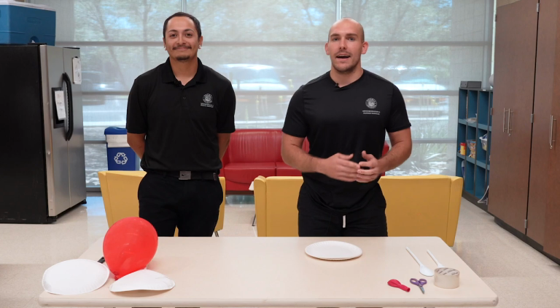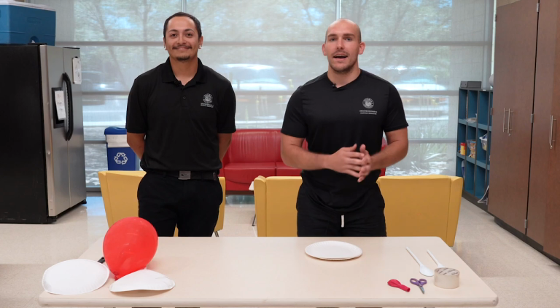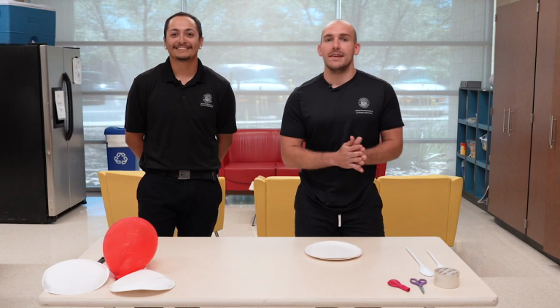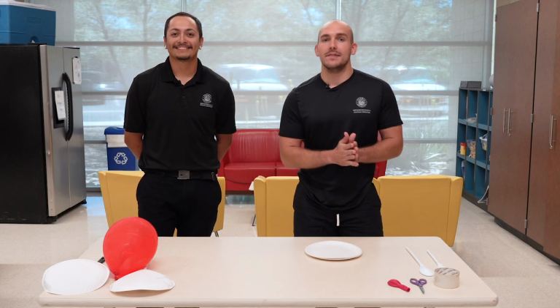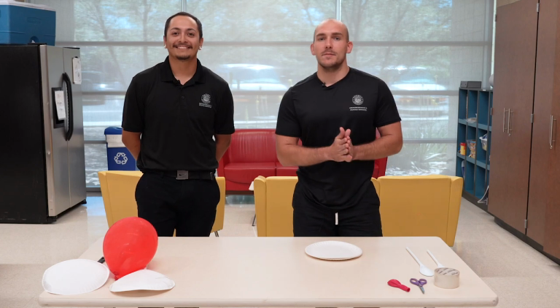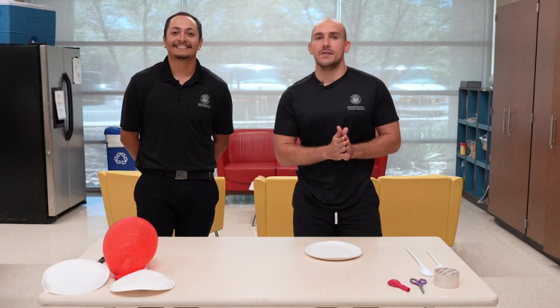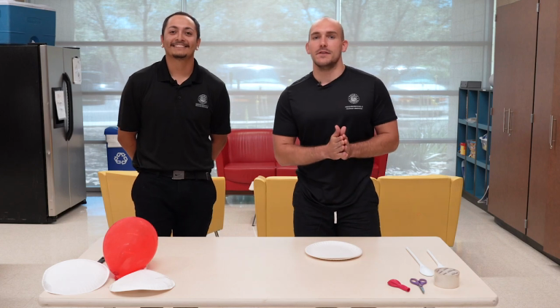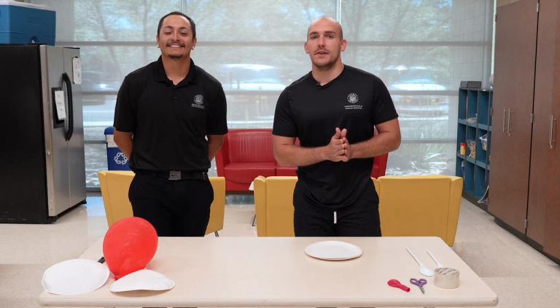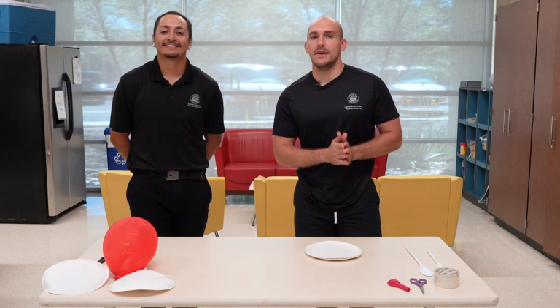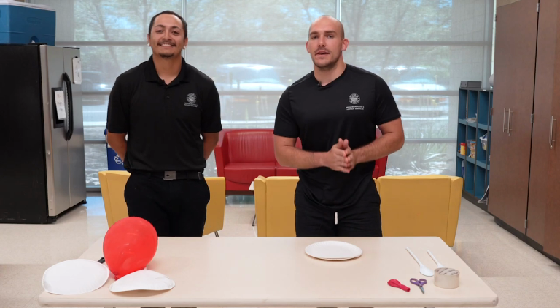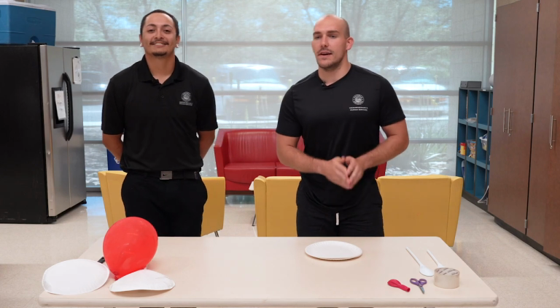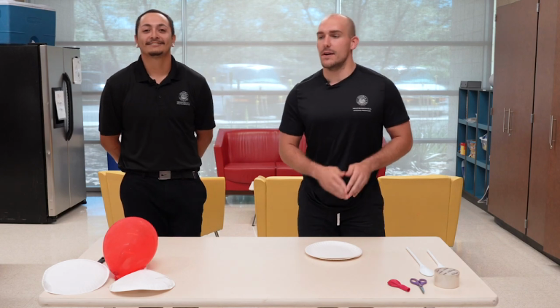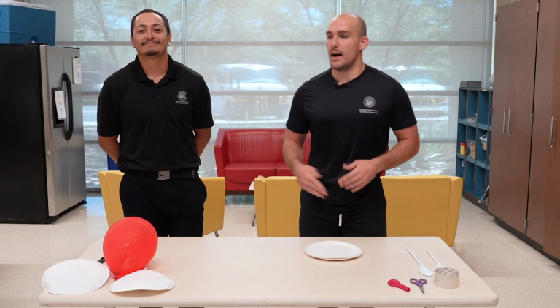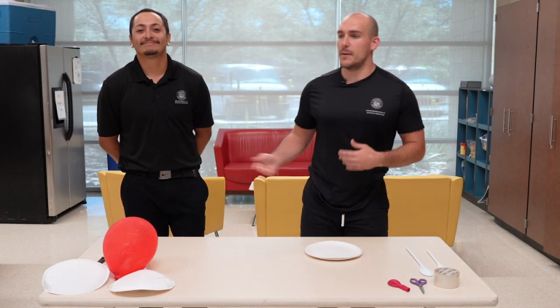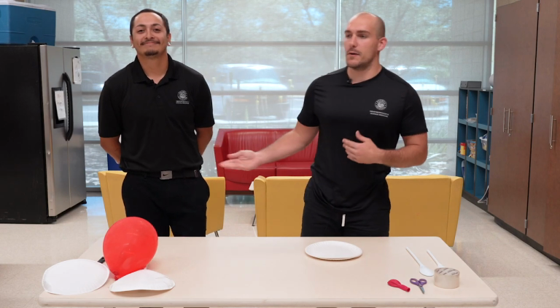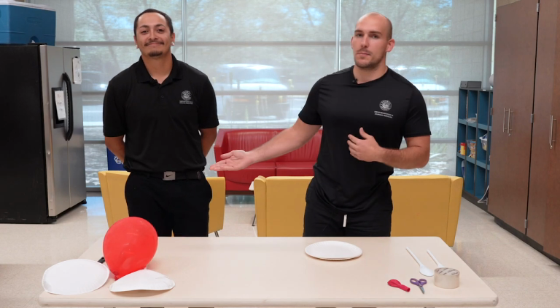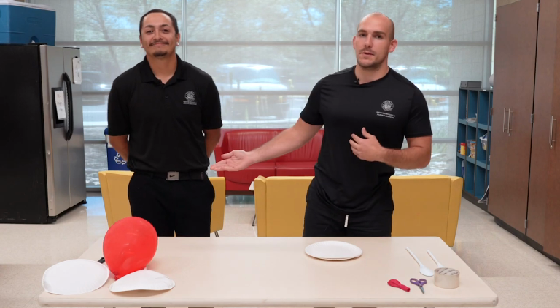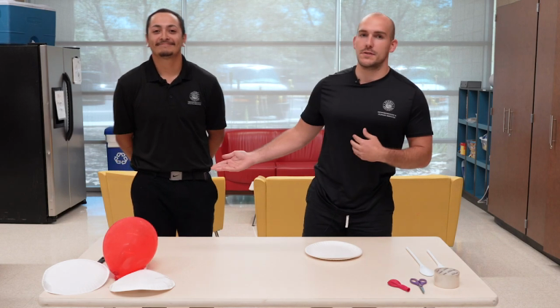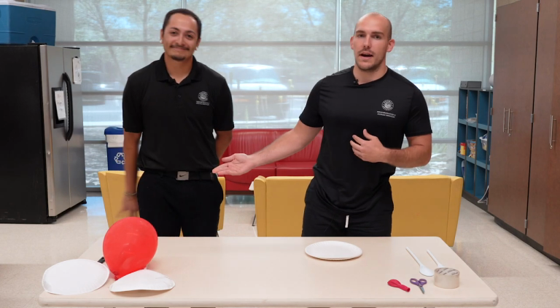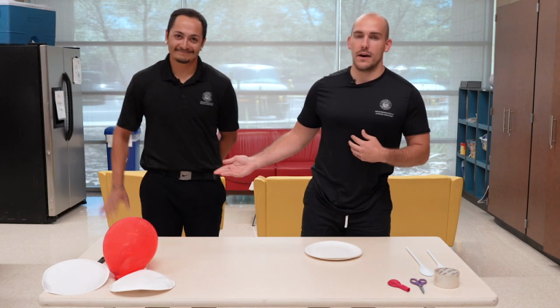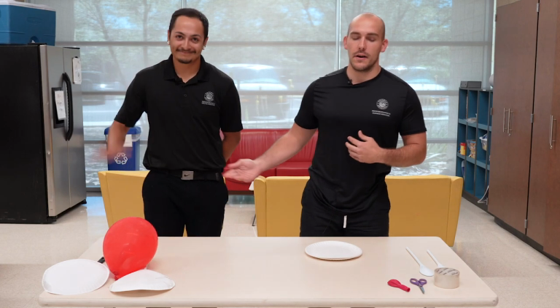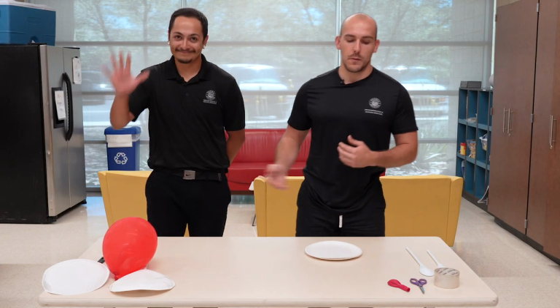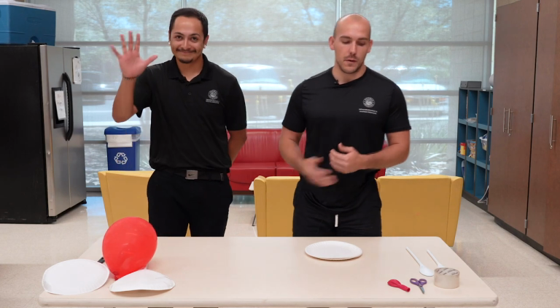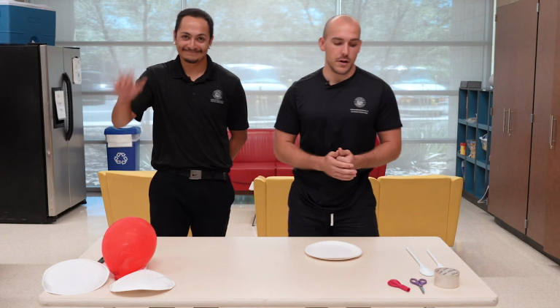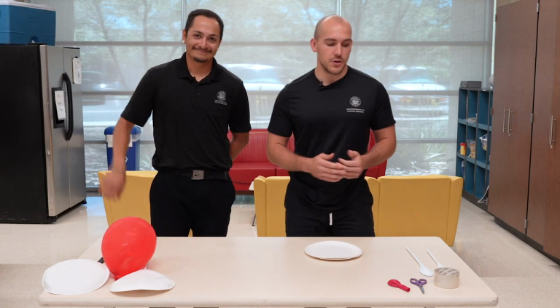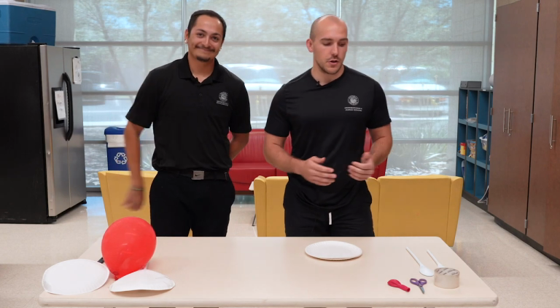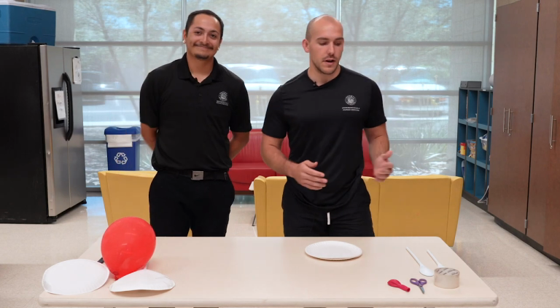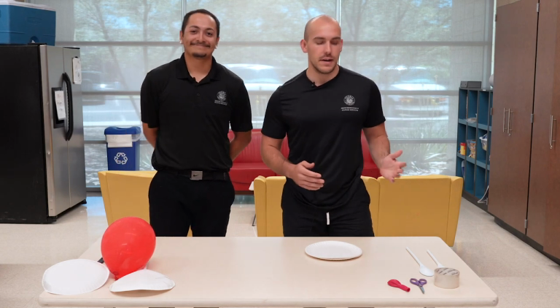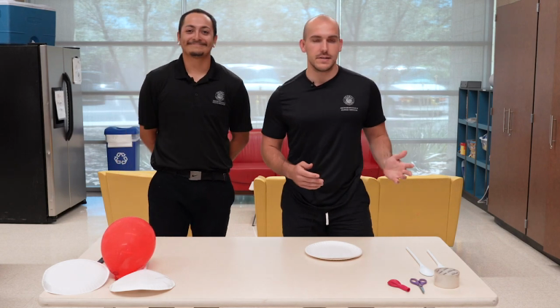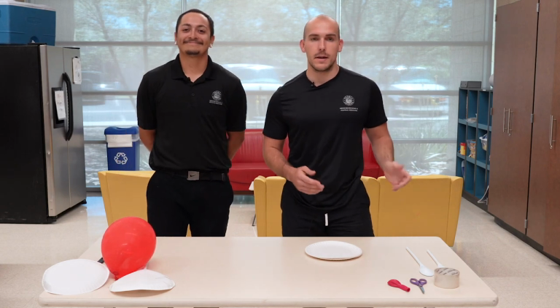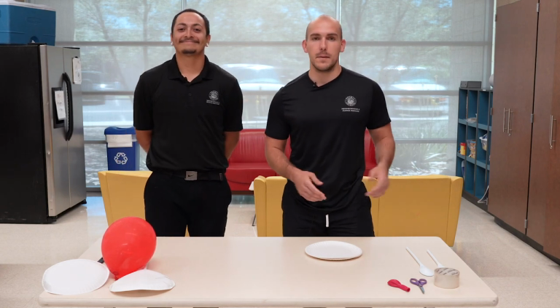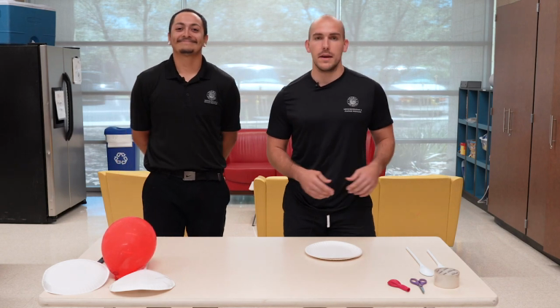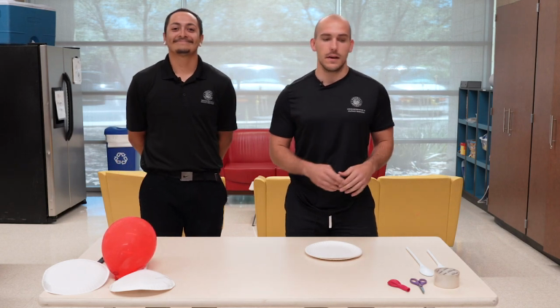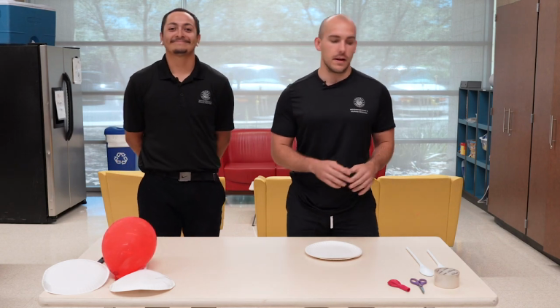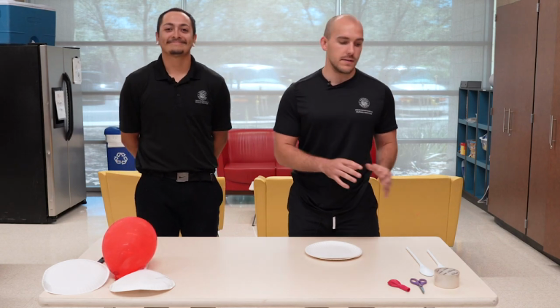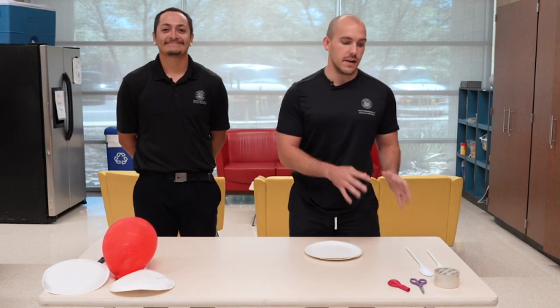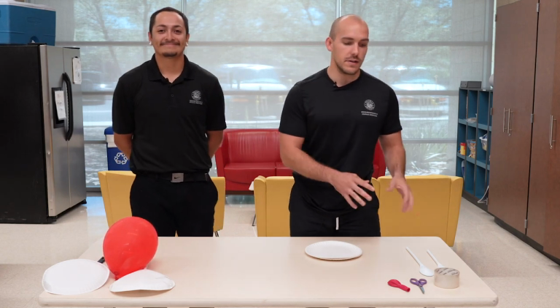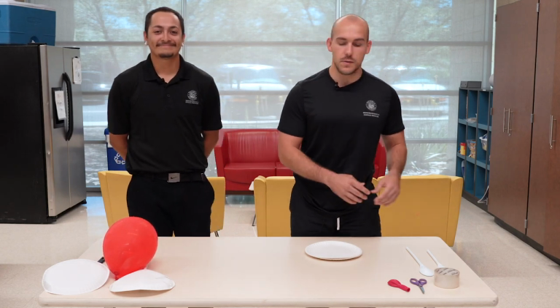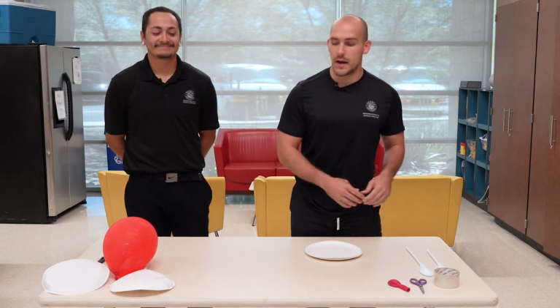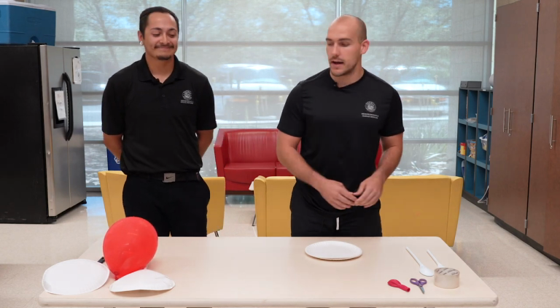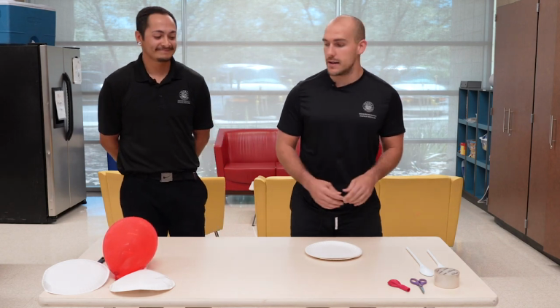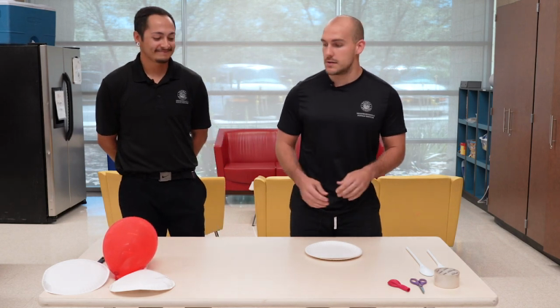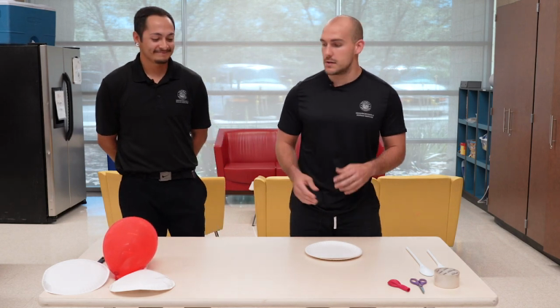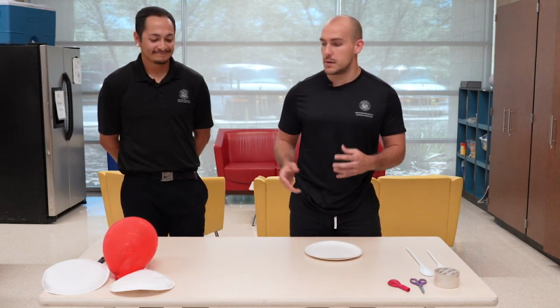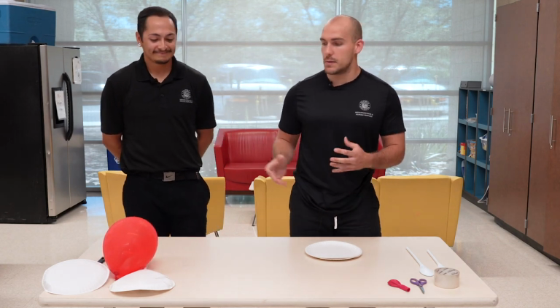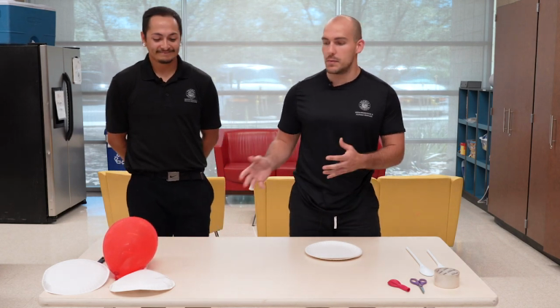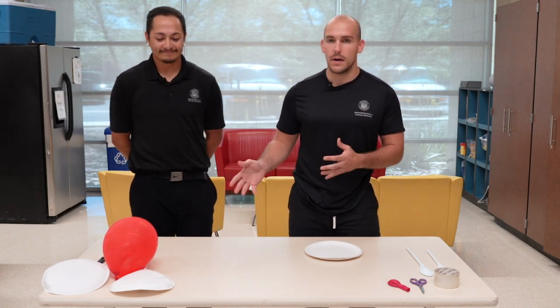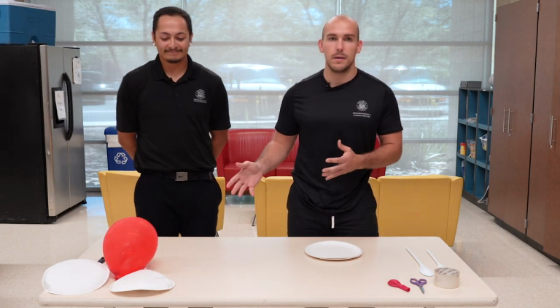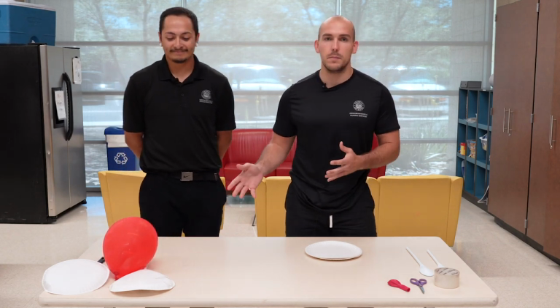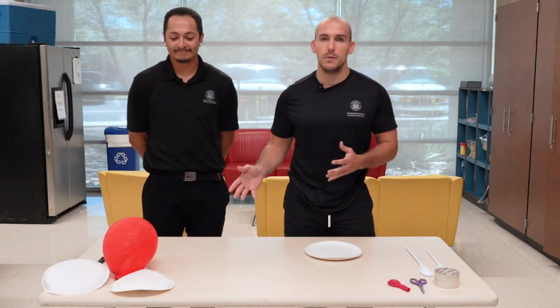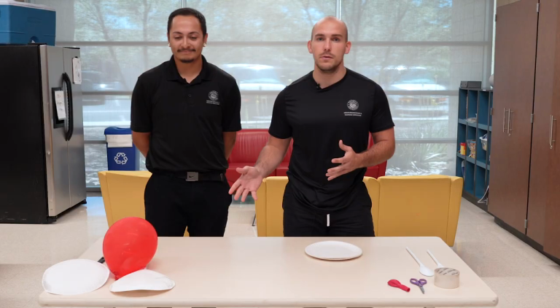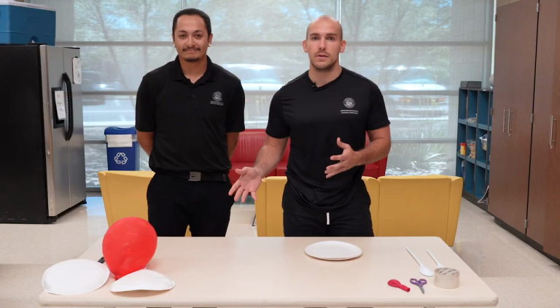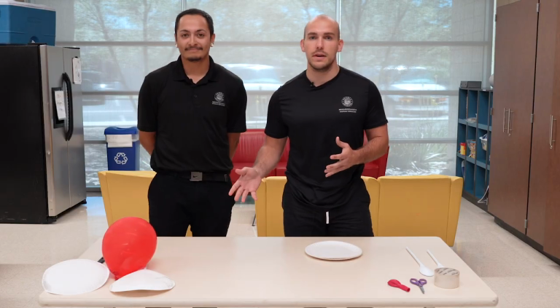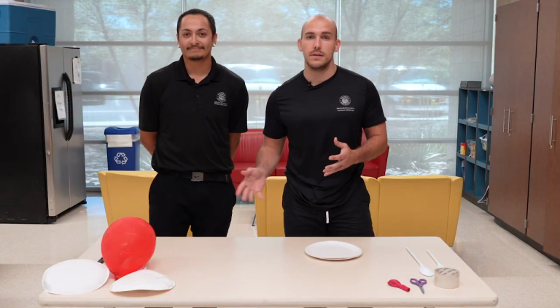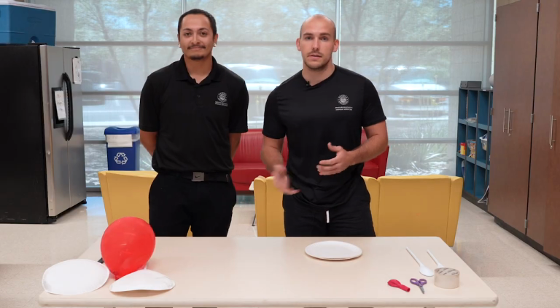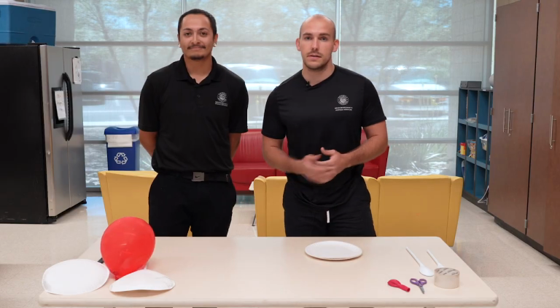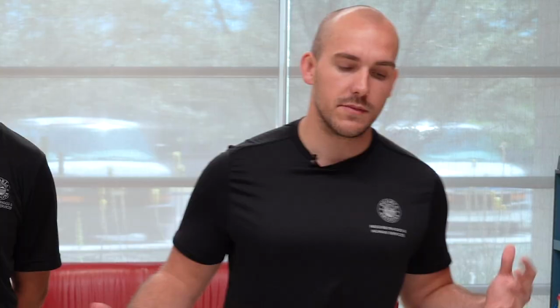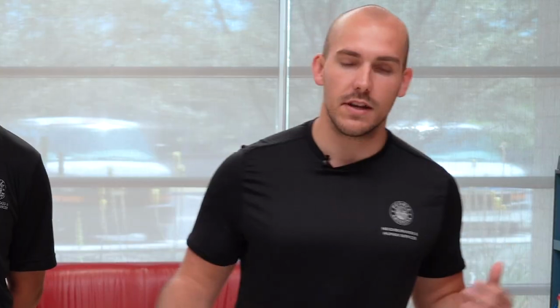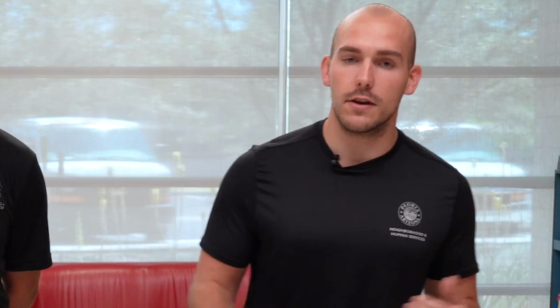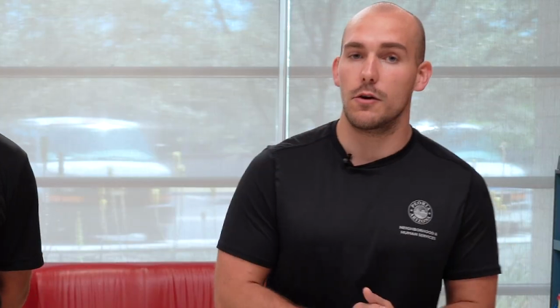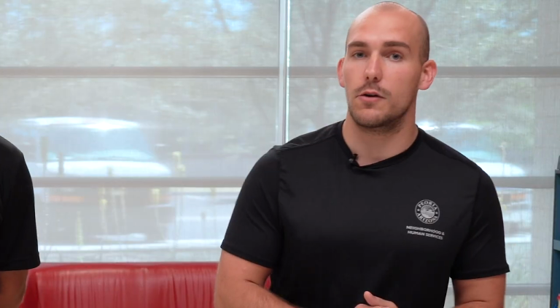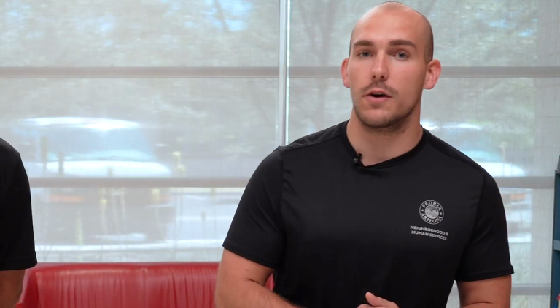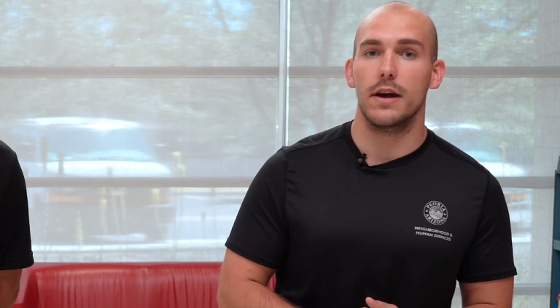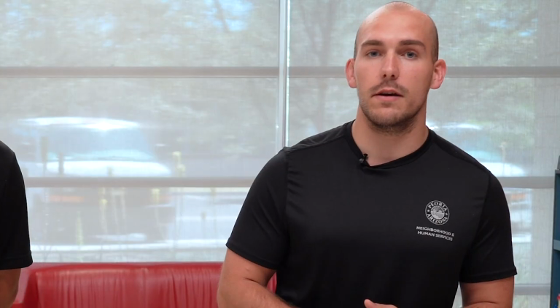Hi guys, Mr. Doan here. I'm here with Mr. Alec. We're going to show you guys how to make tennis rackets so we can play balloon tennis. It's going to go great.